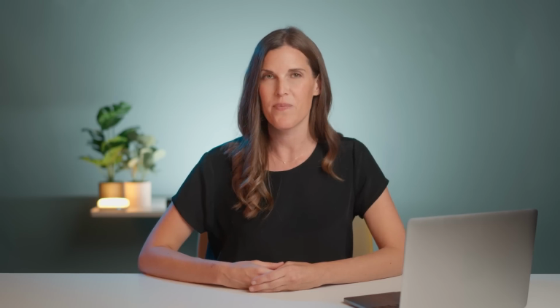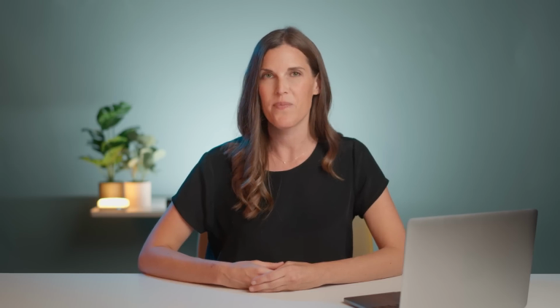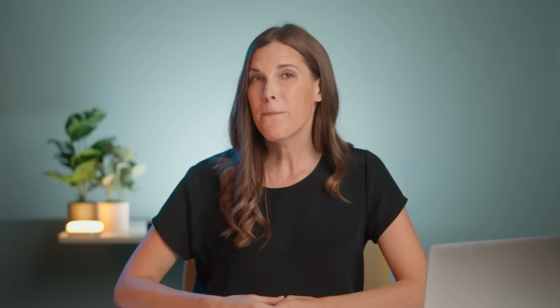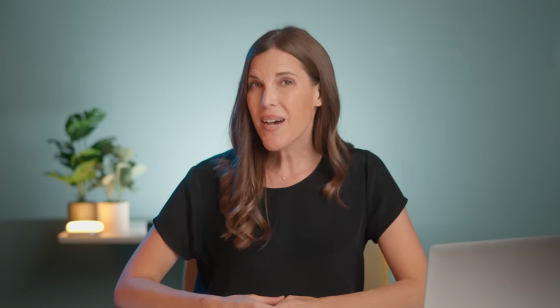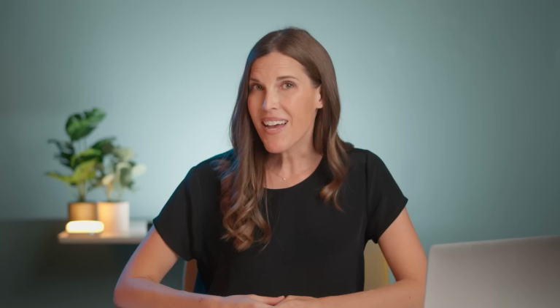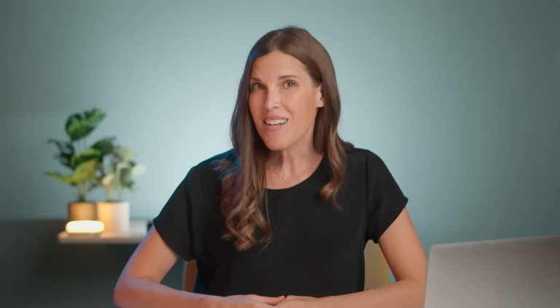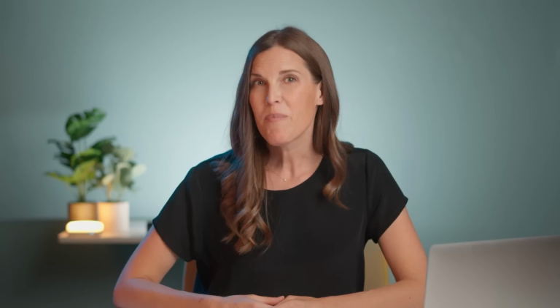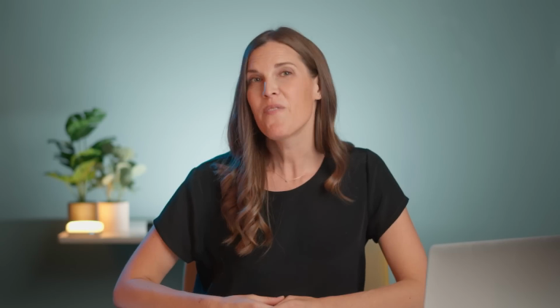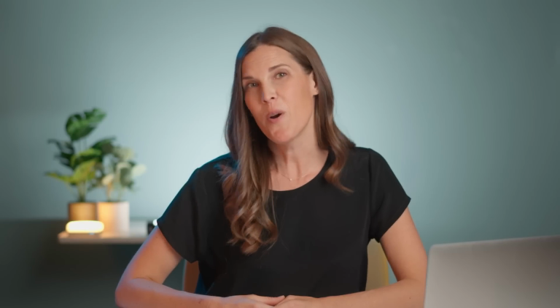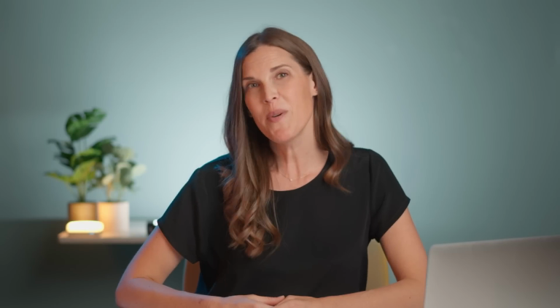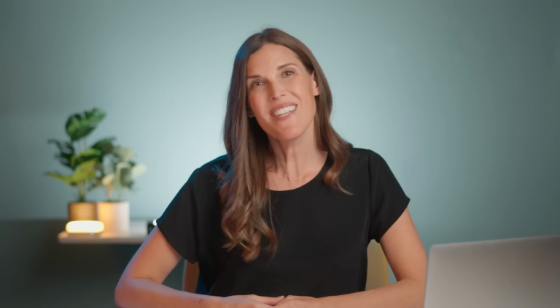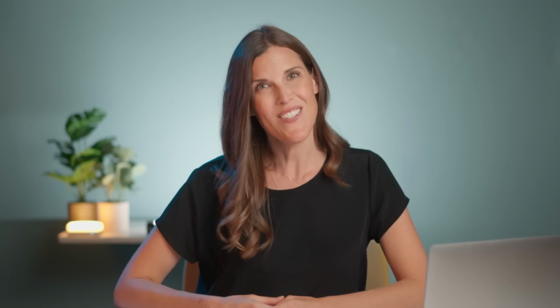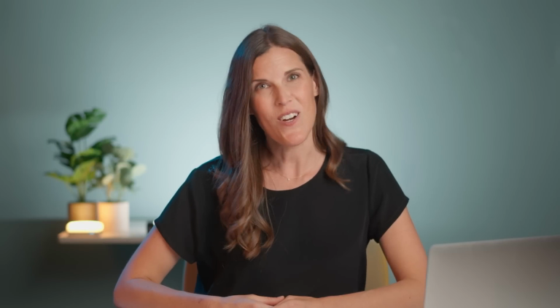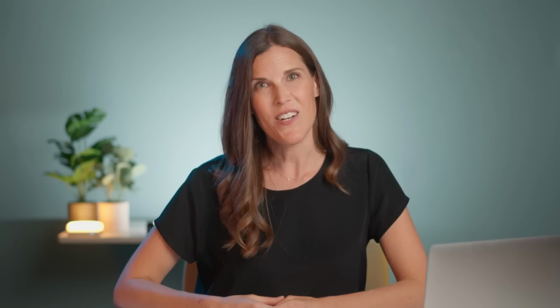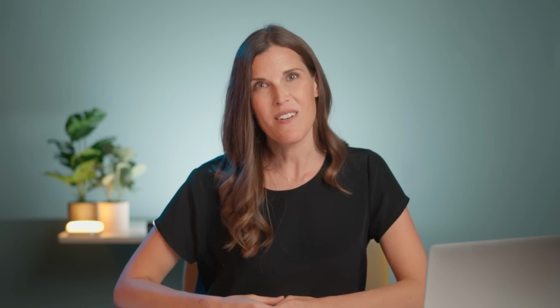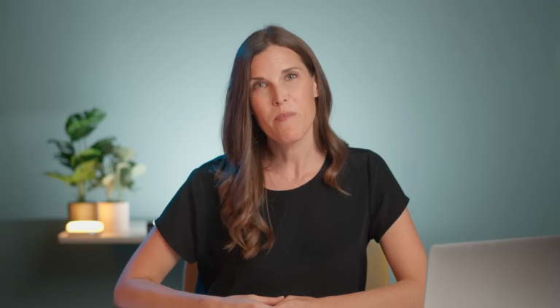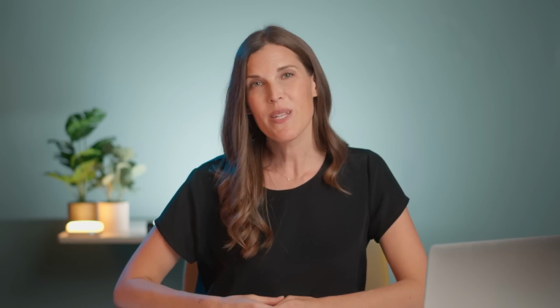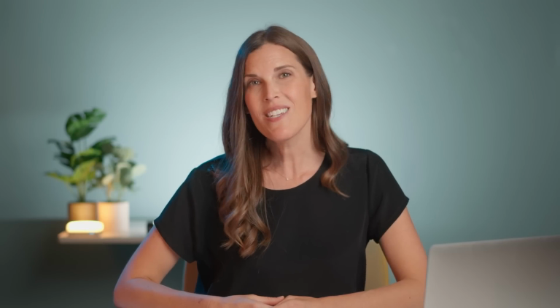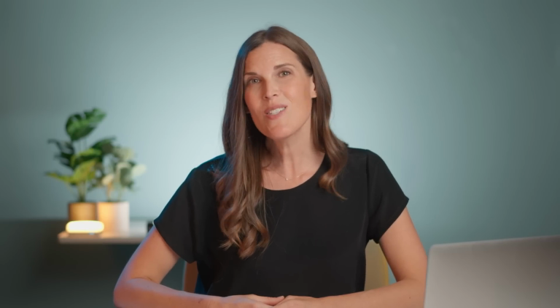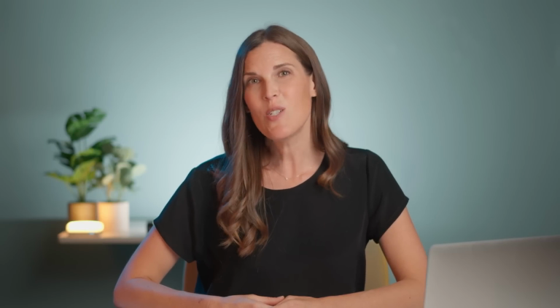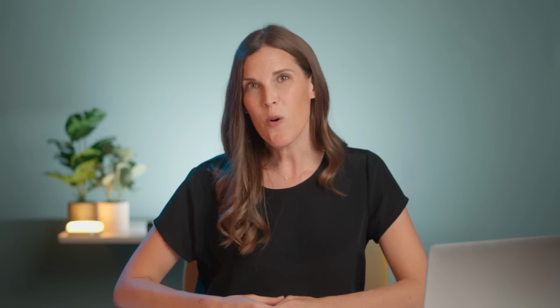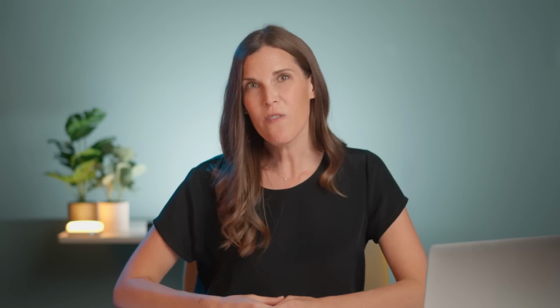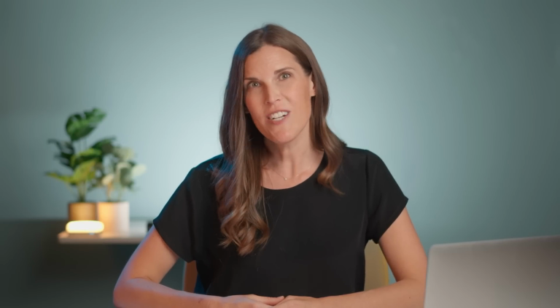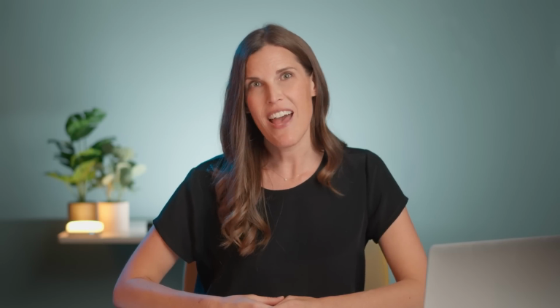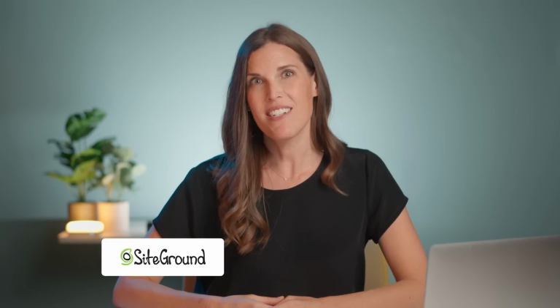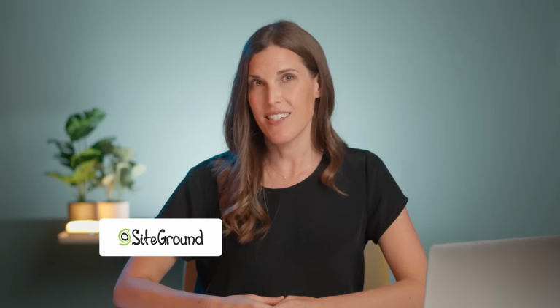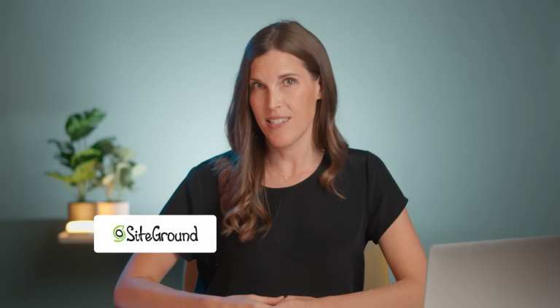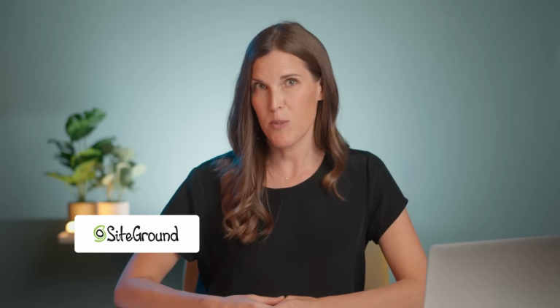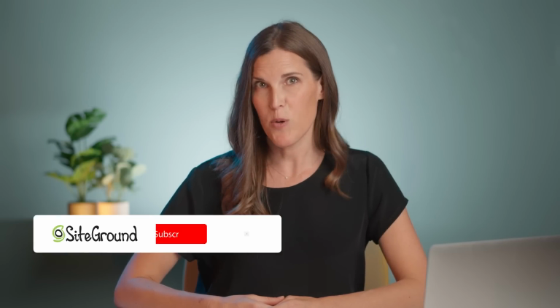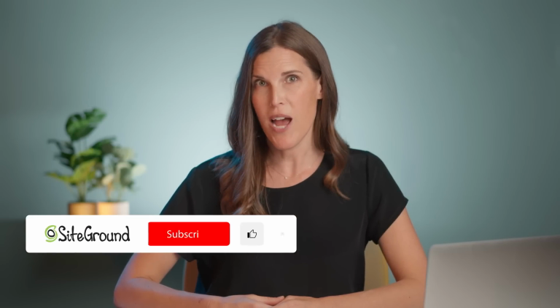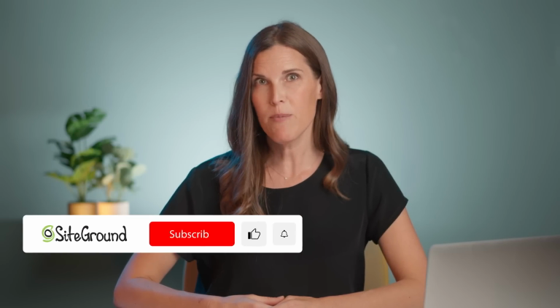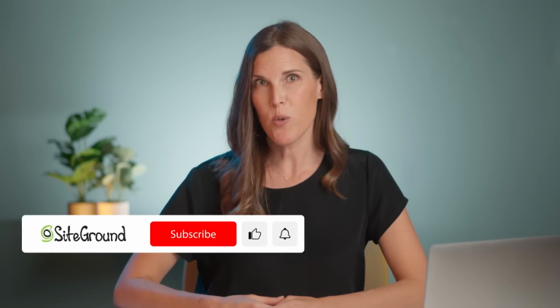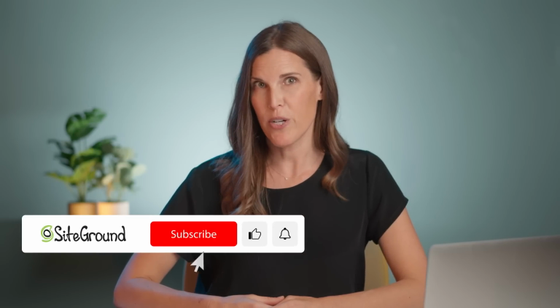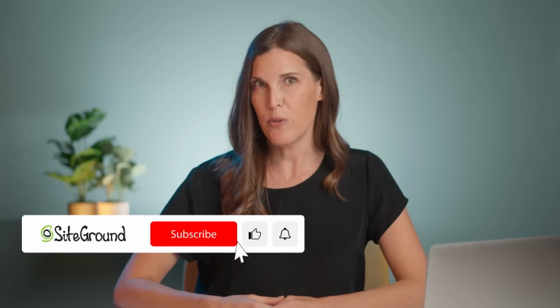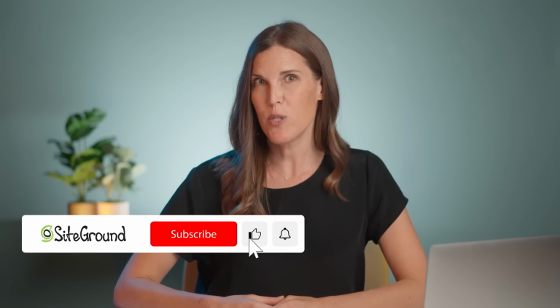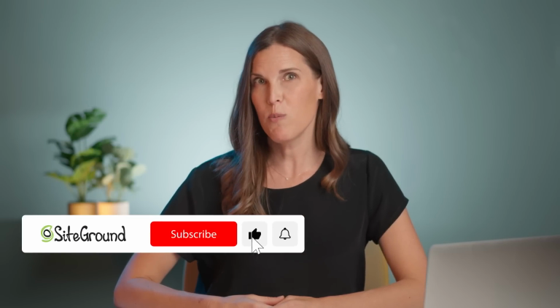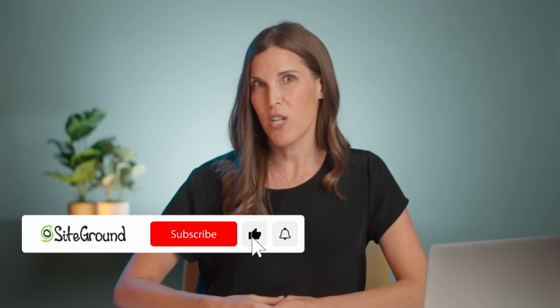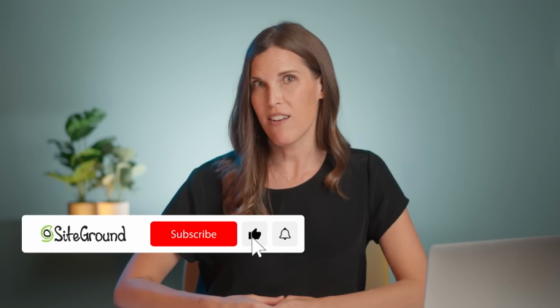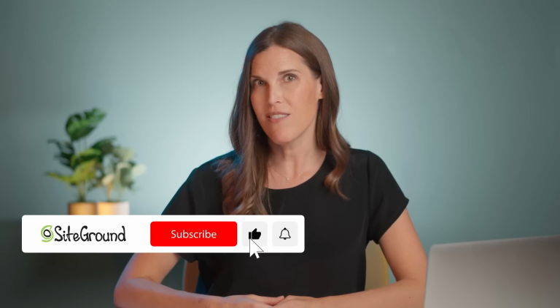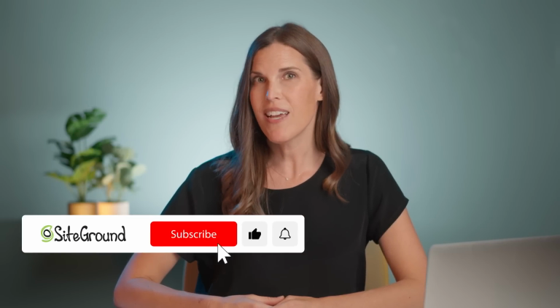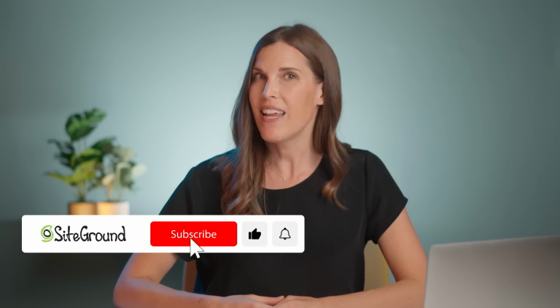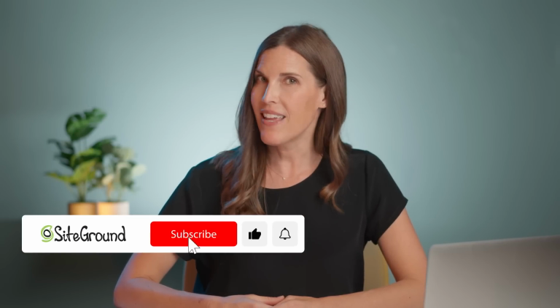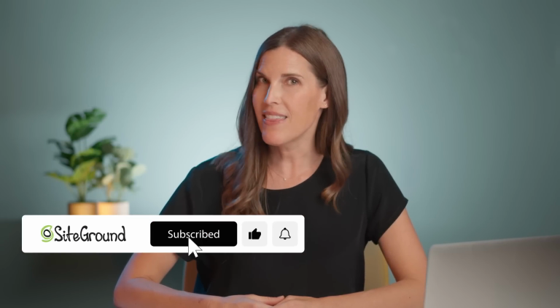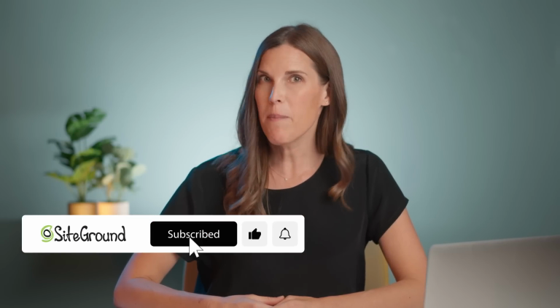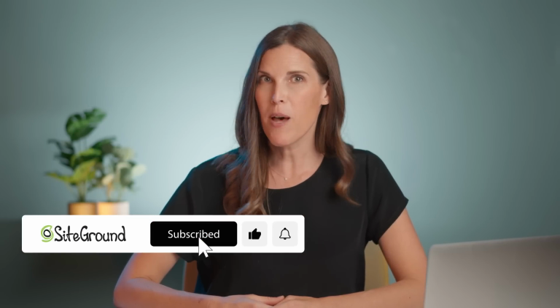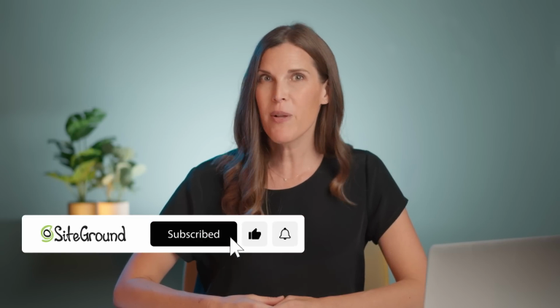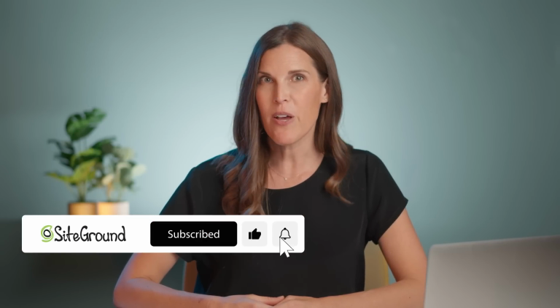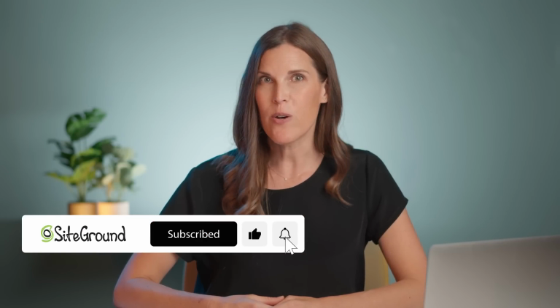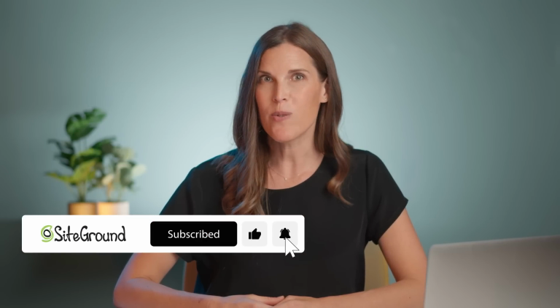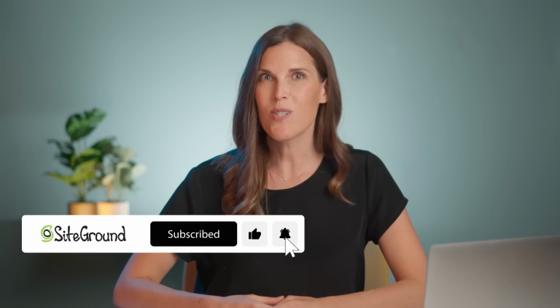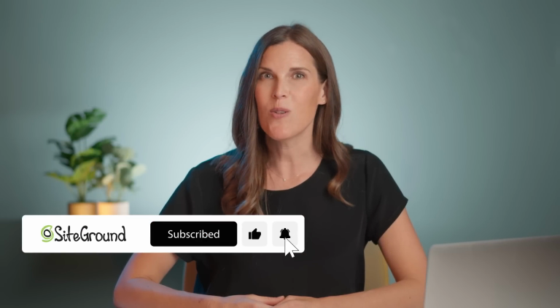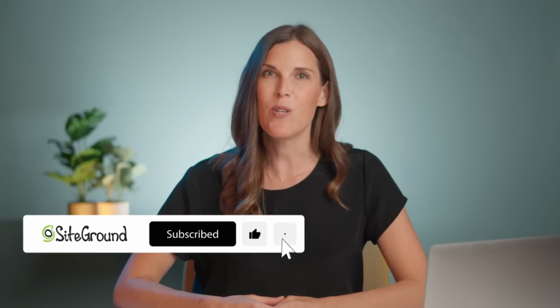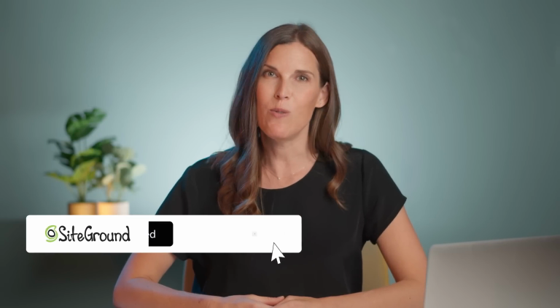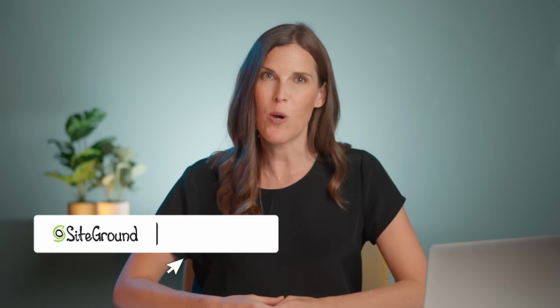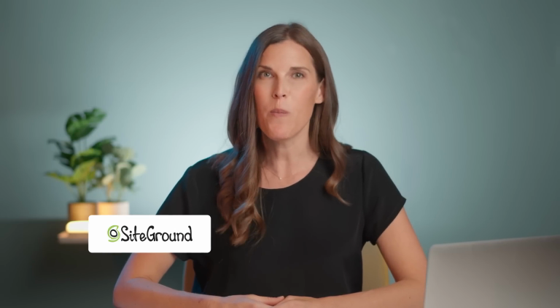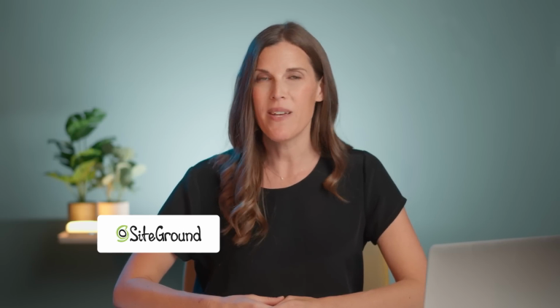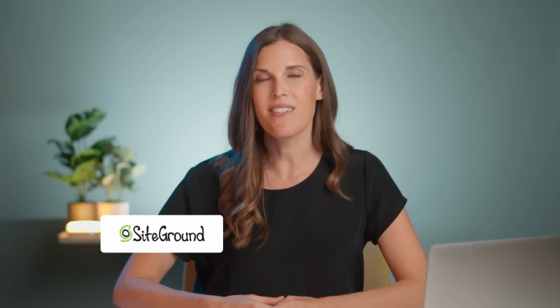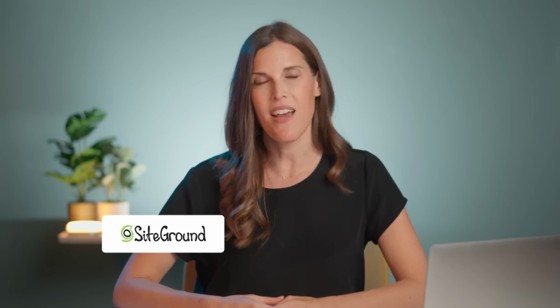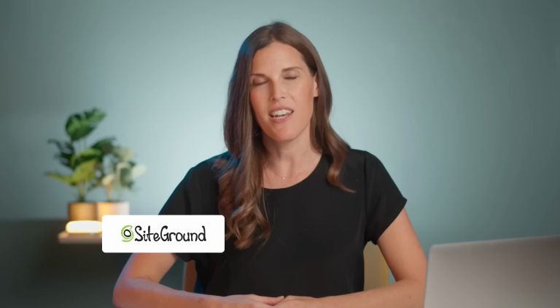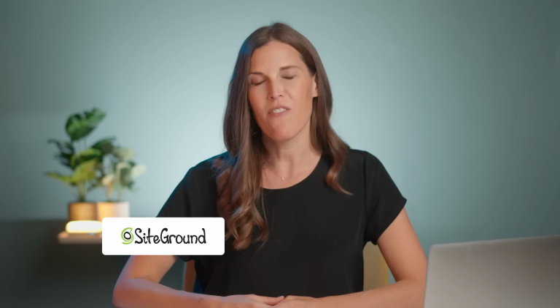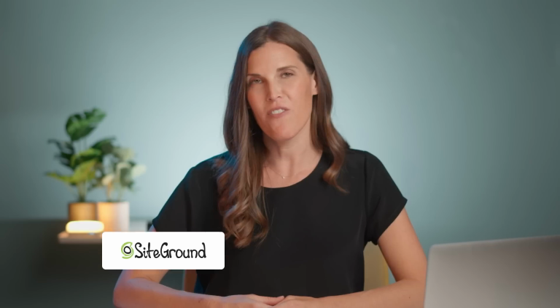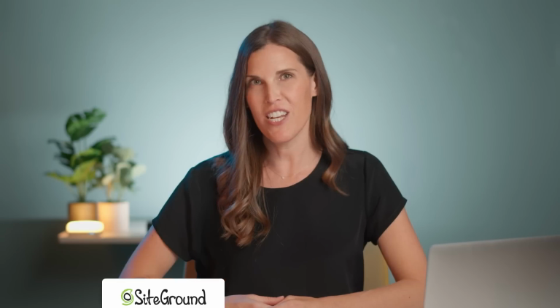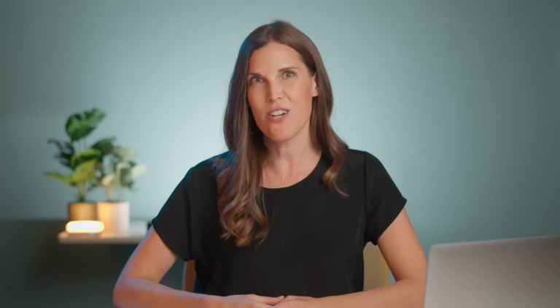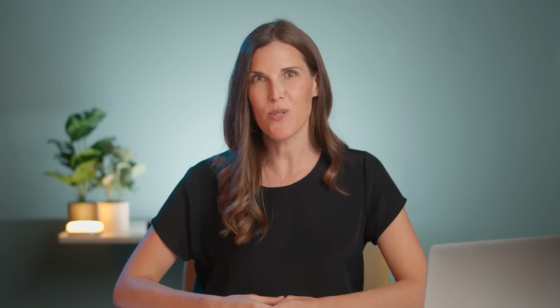But before we get started, please don't forget to subscribe to our YouTube channel and hit the bell below so that you don't miss any of our videos.